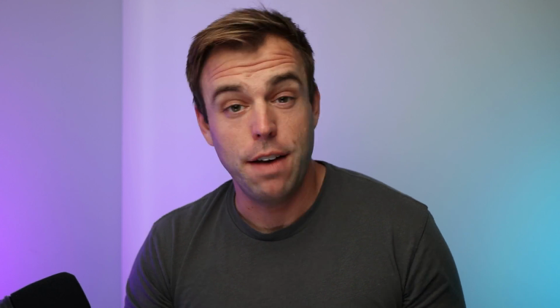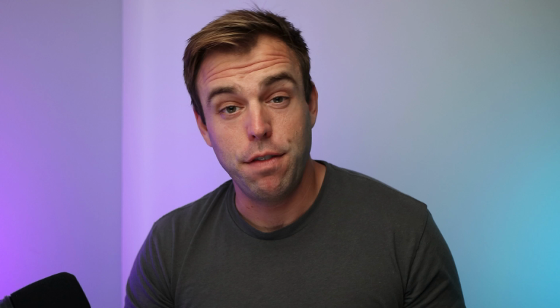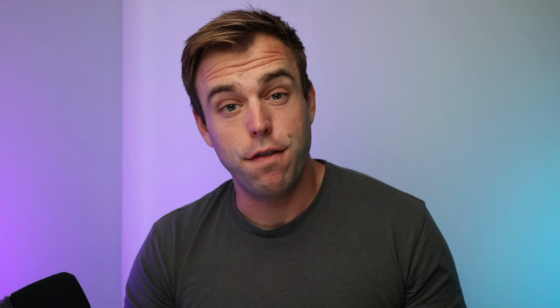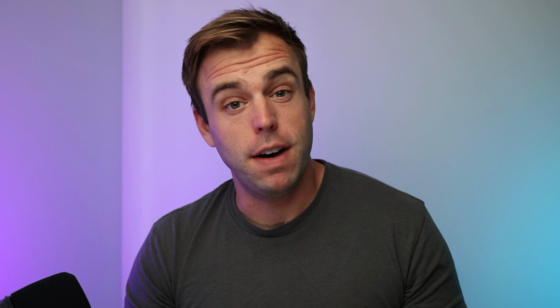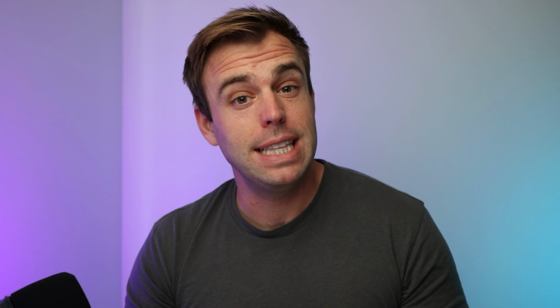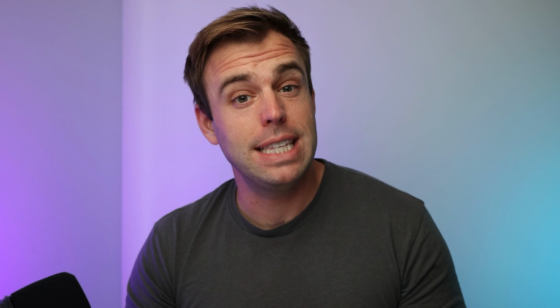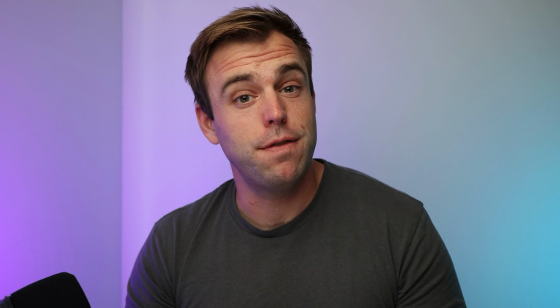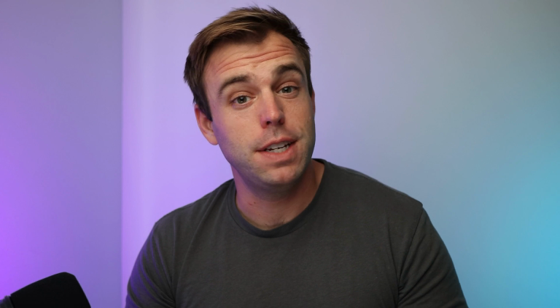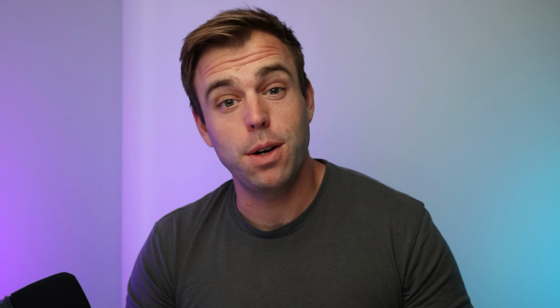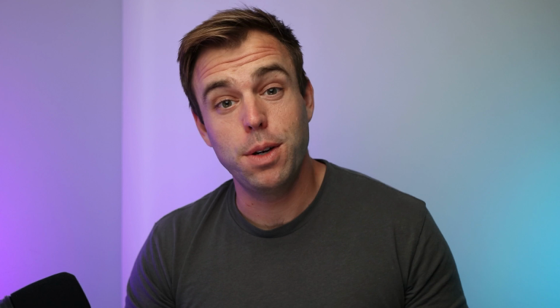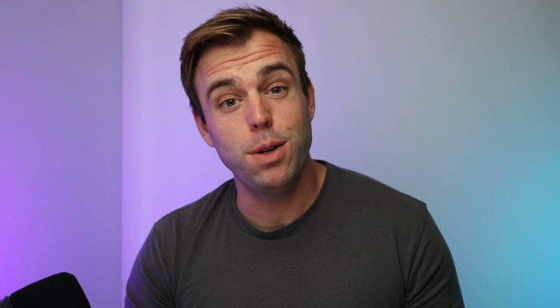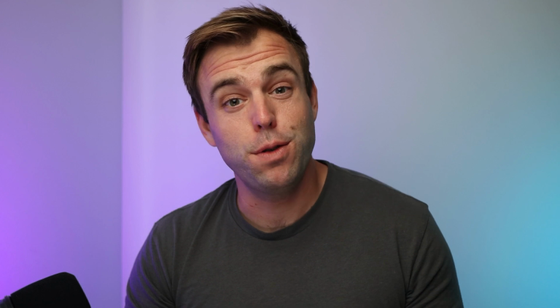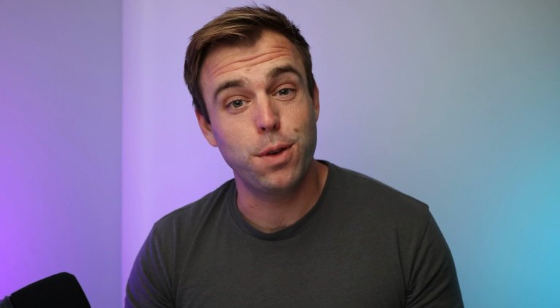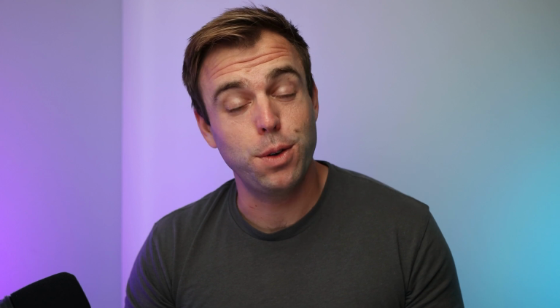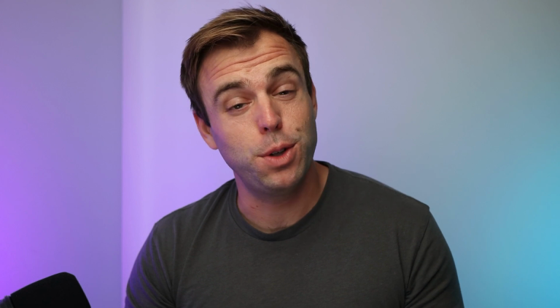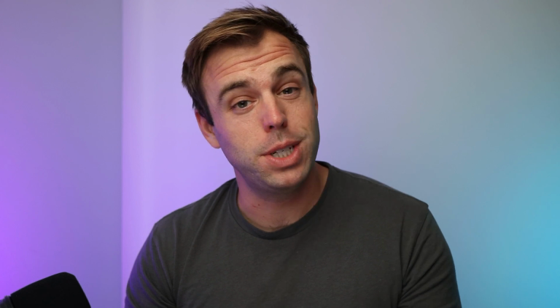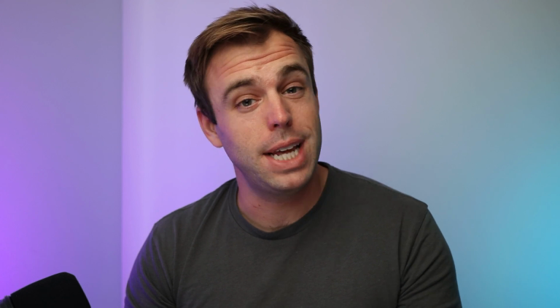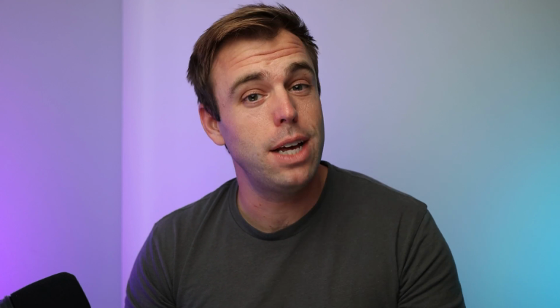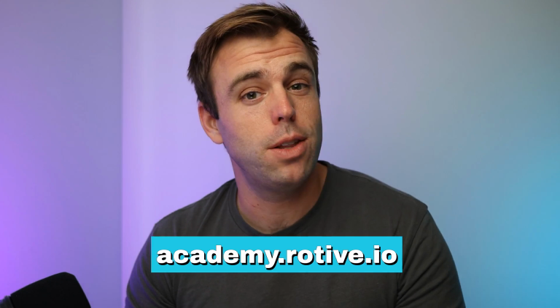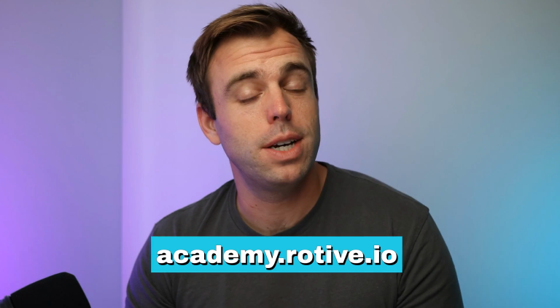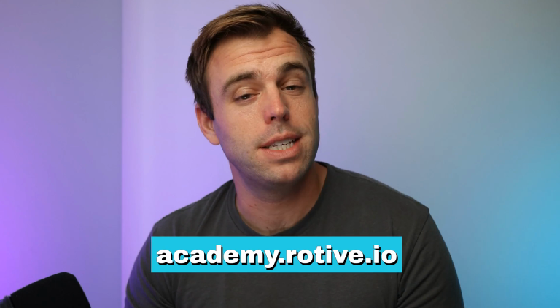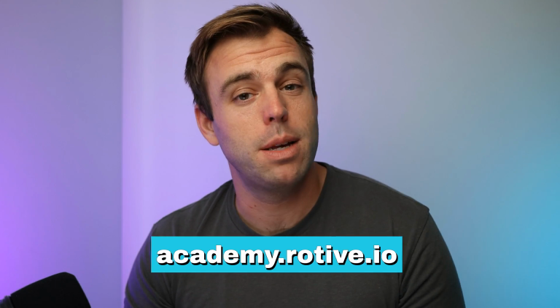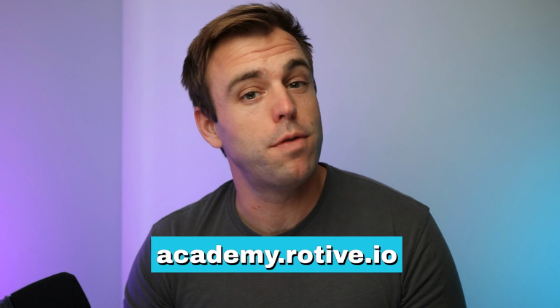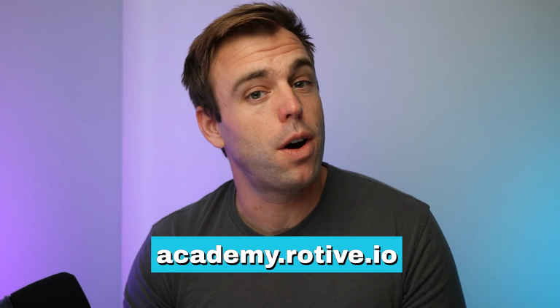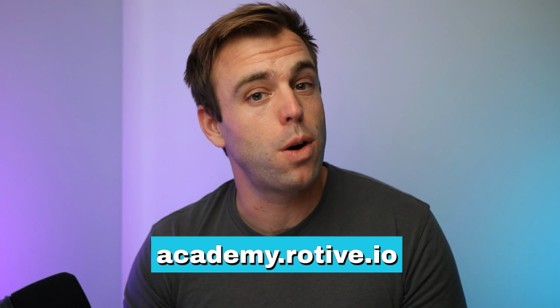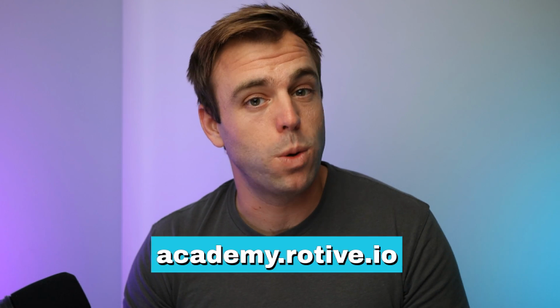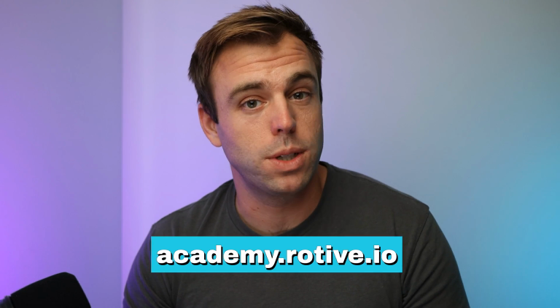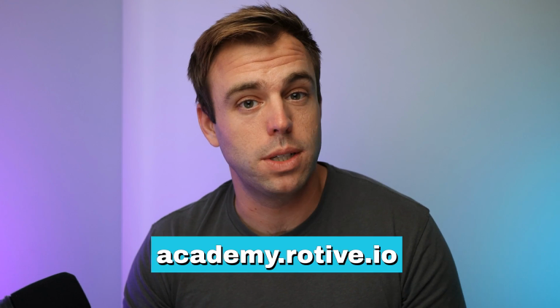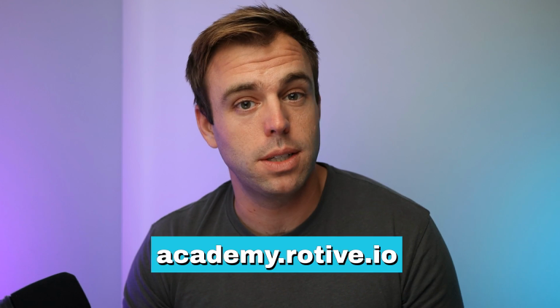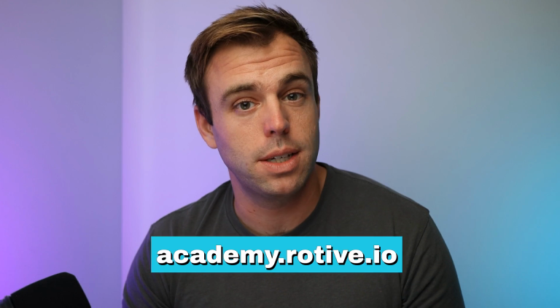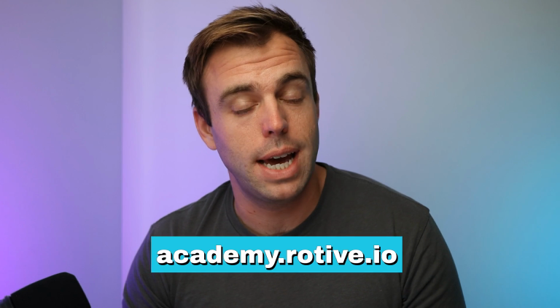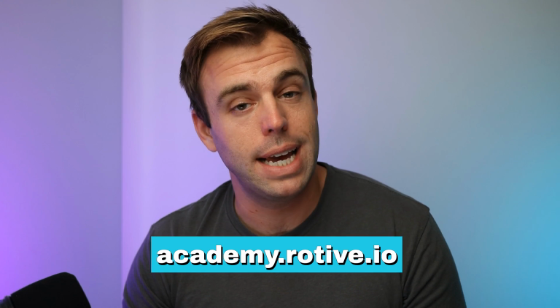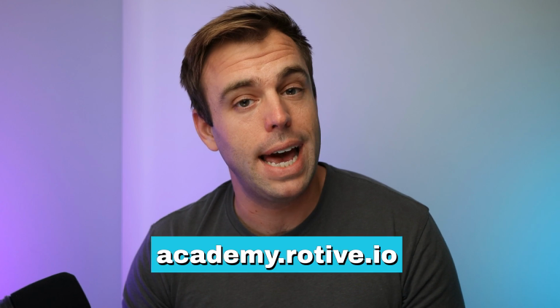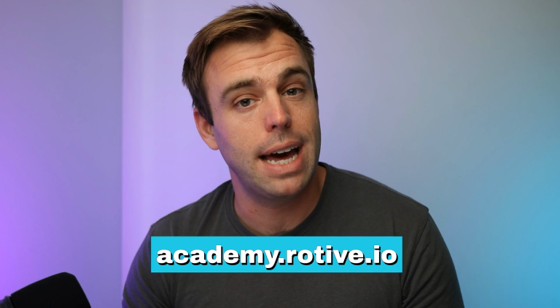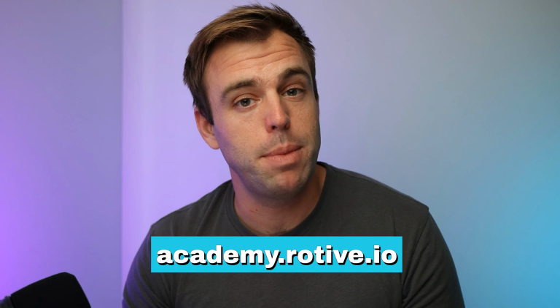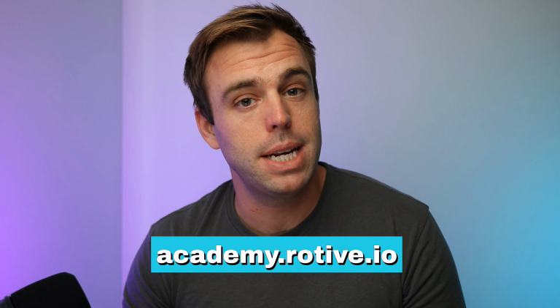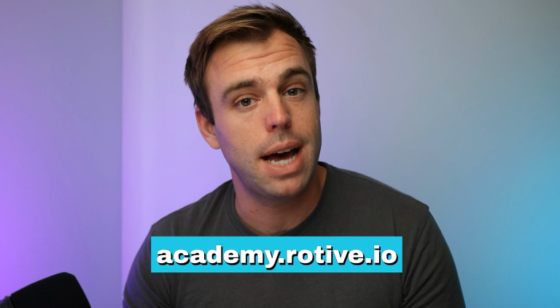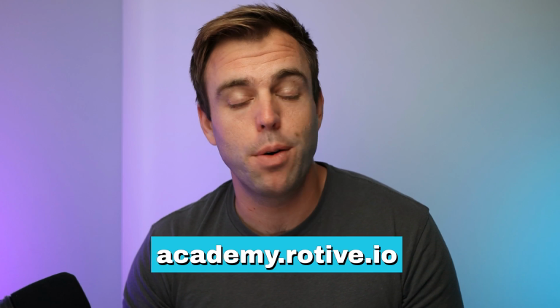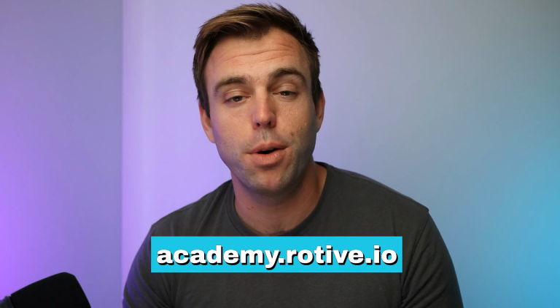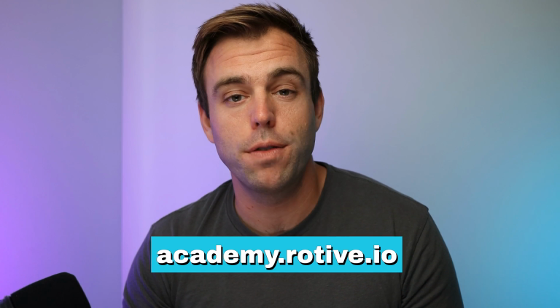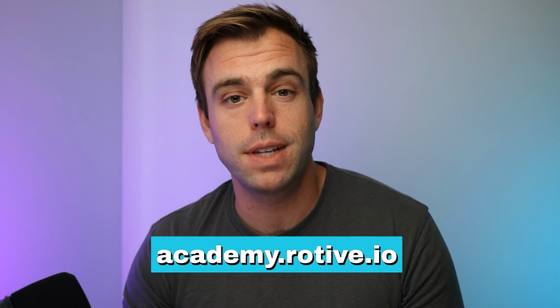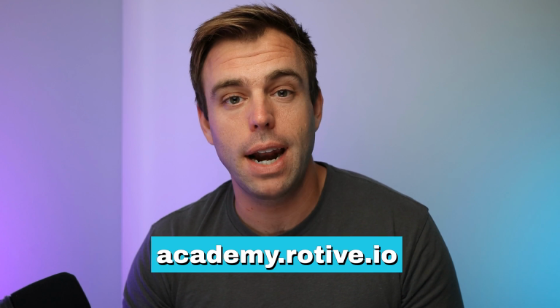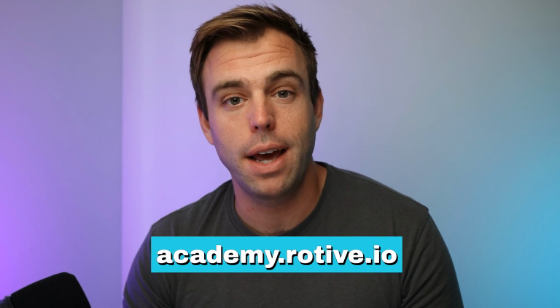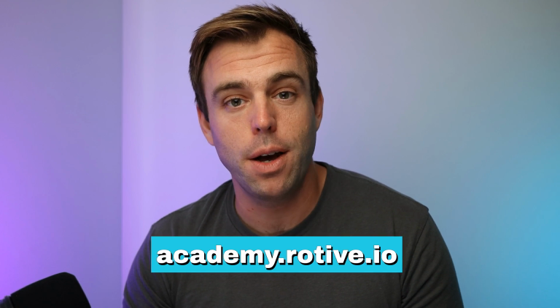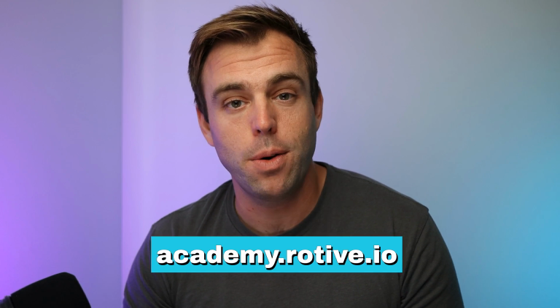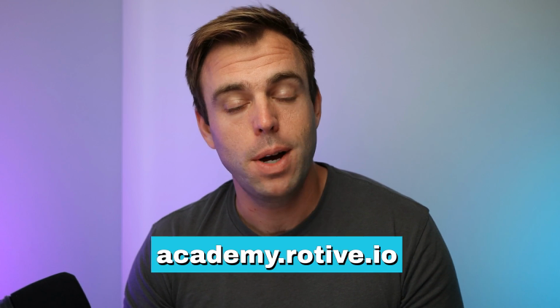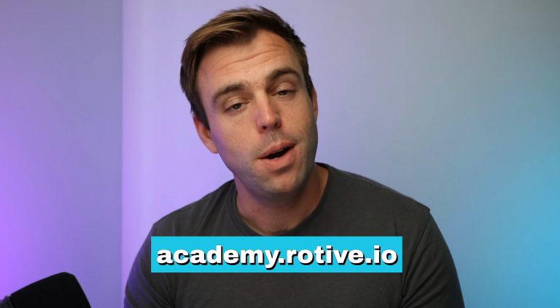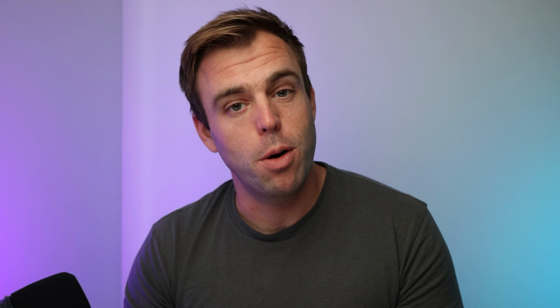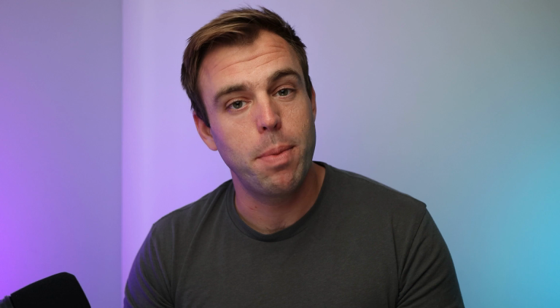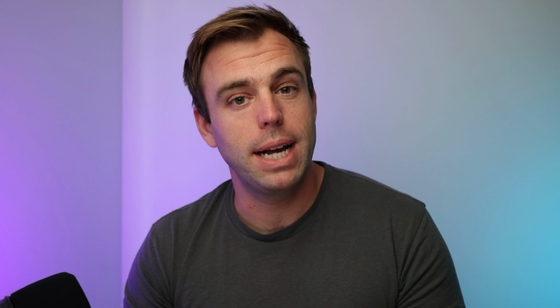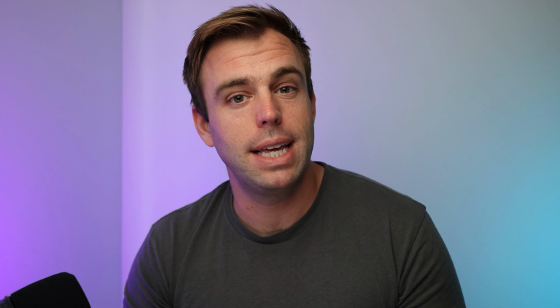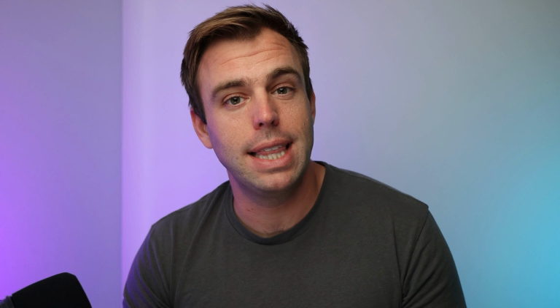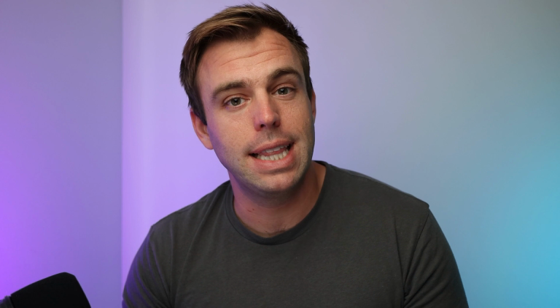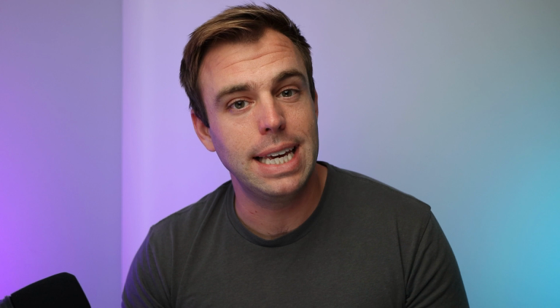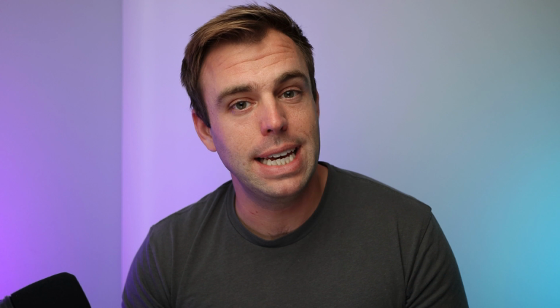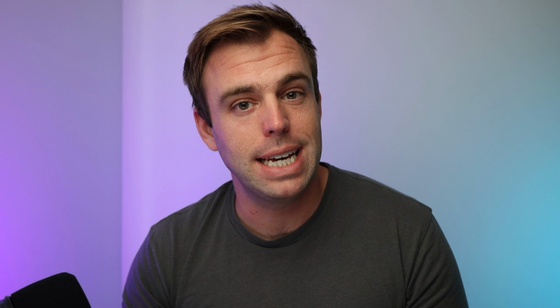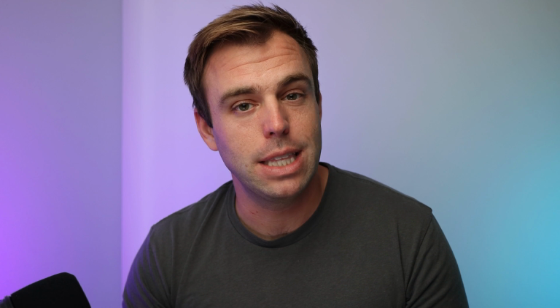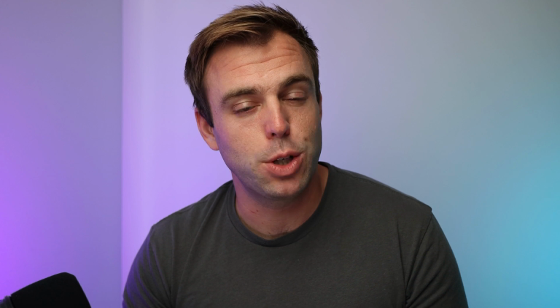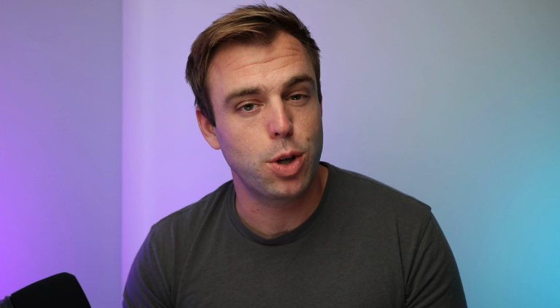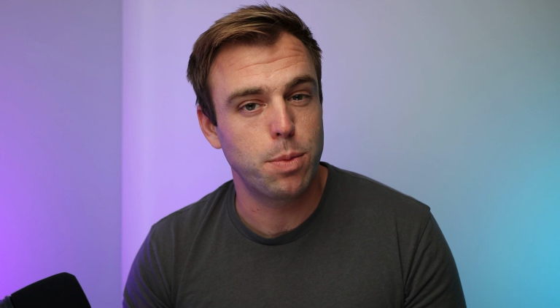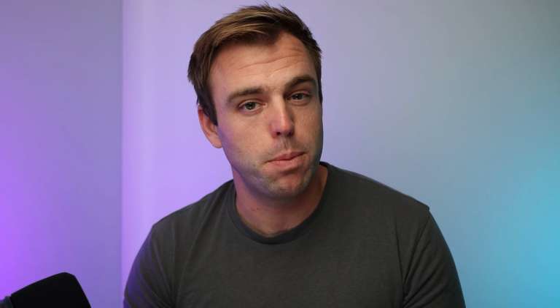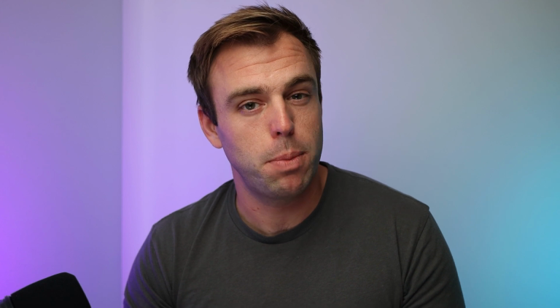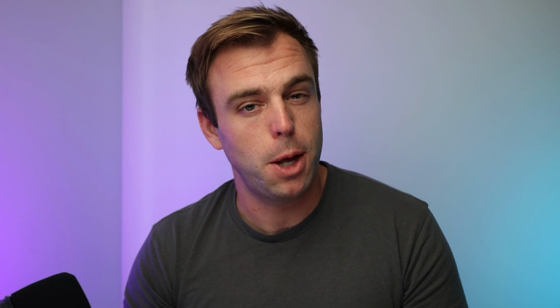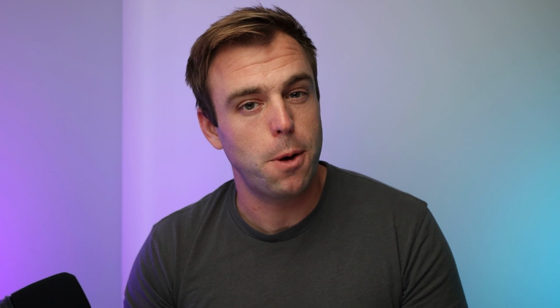If you find this video useful, you should take a look at some of our courses at academy.rotof.io or by clicking the link in the description below.